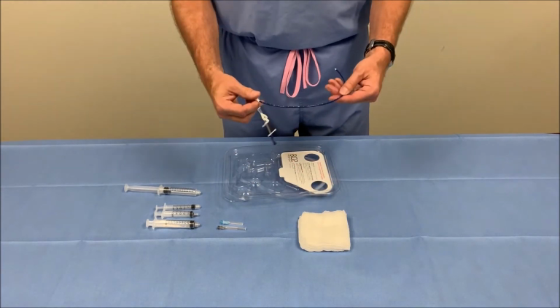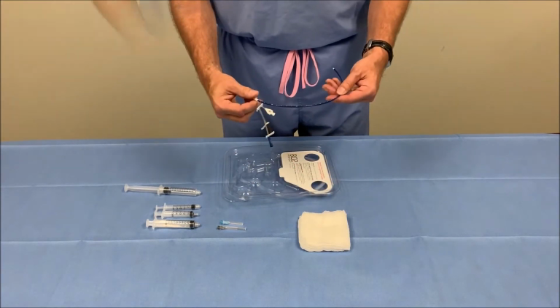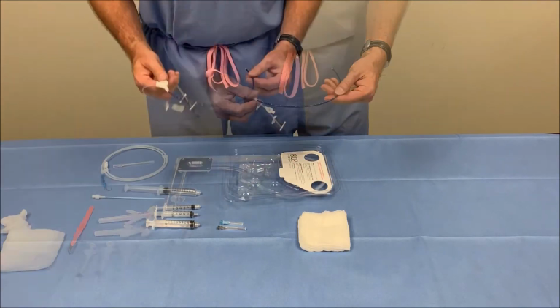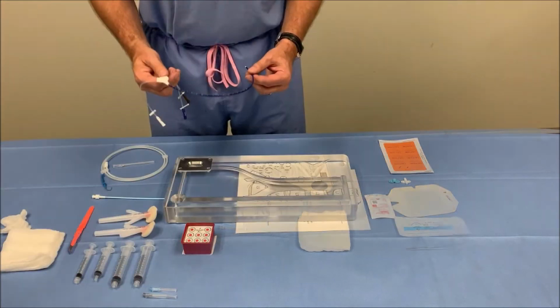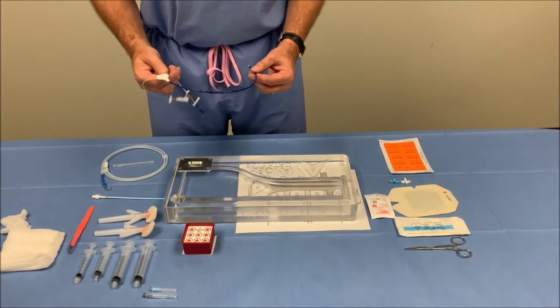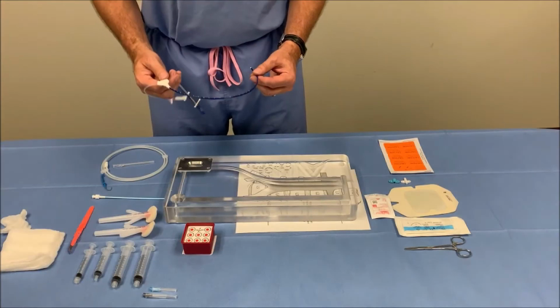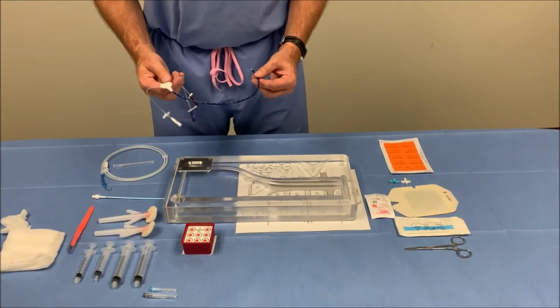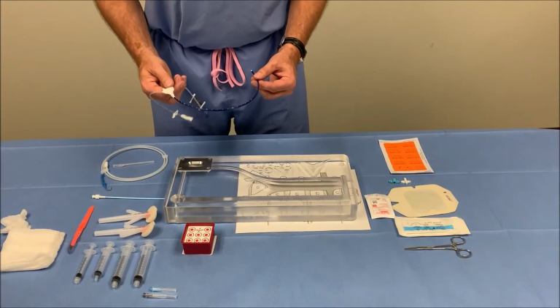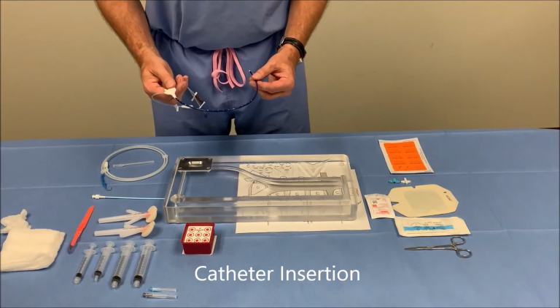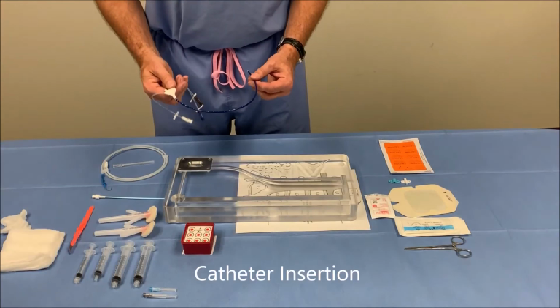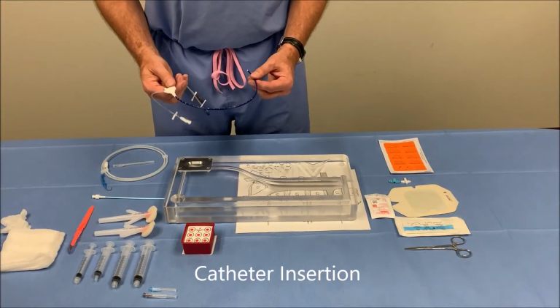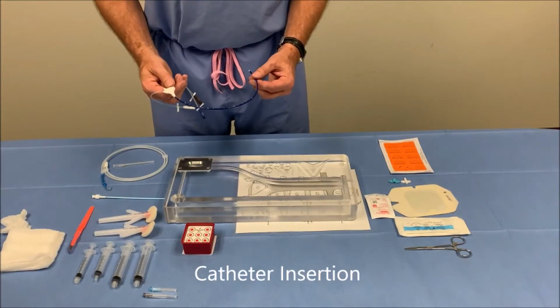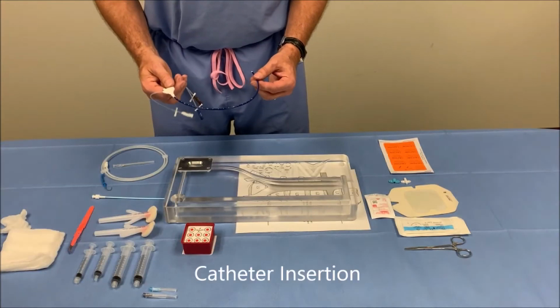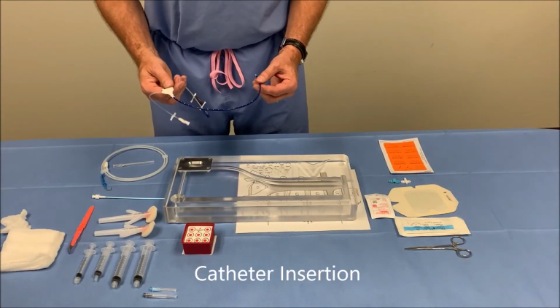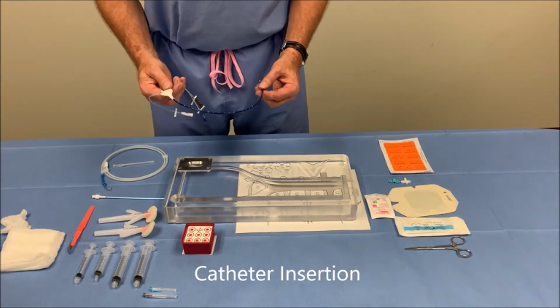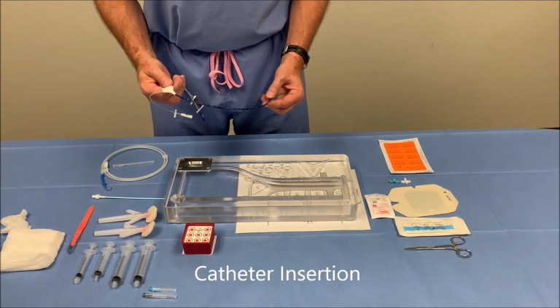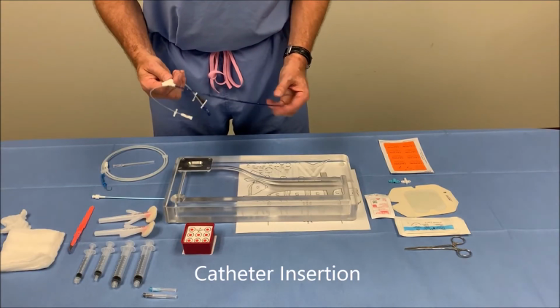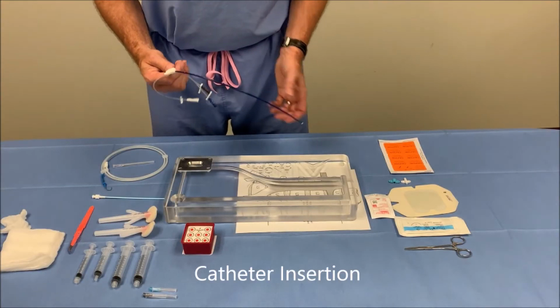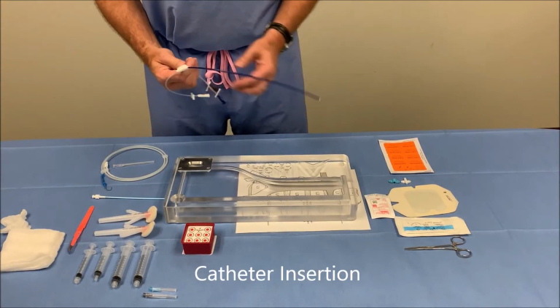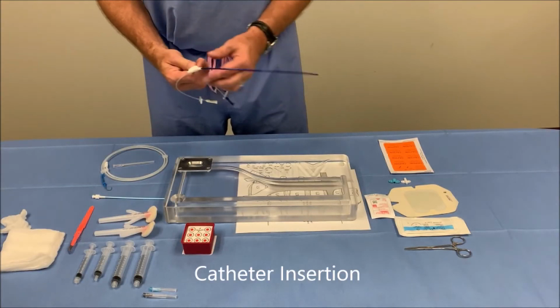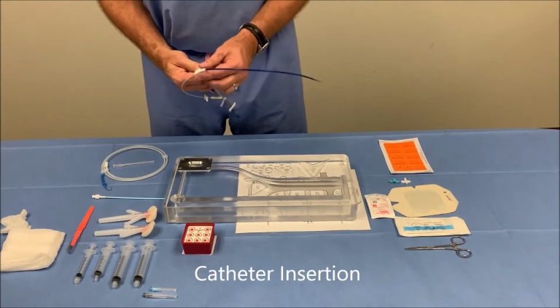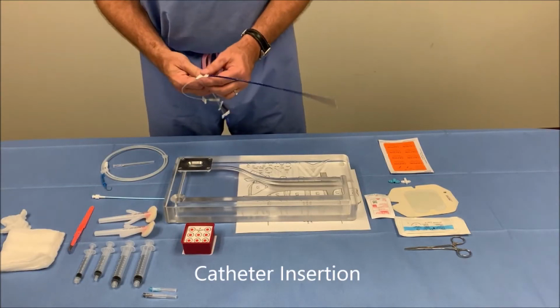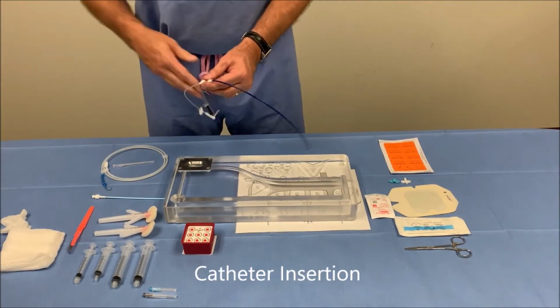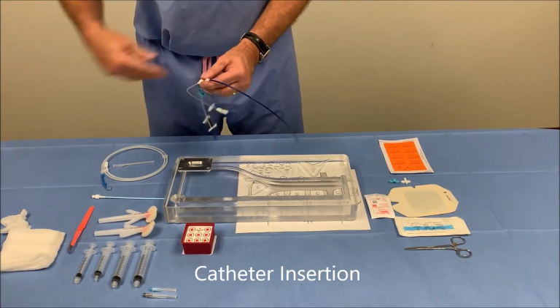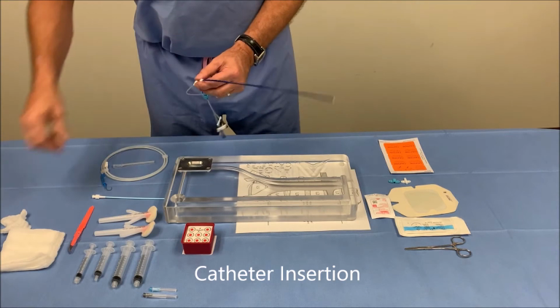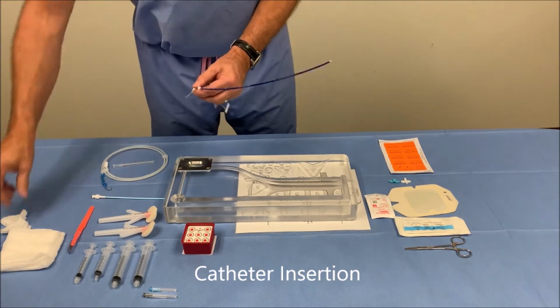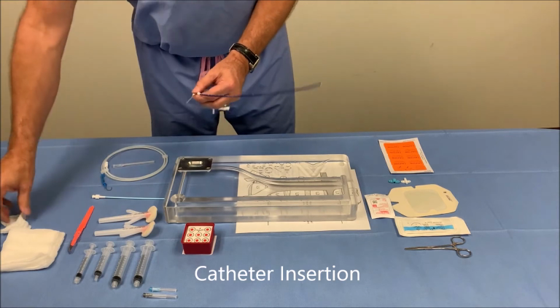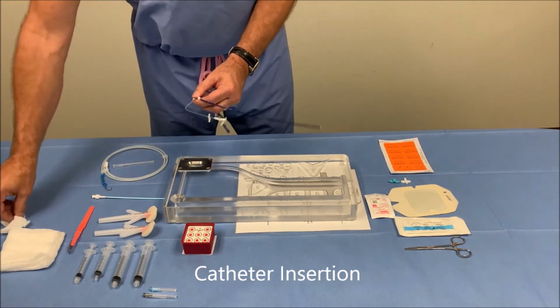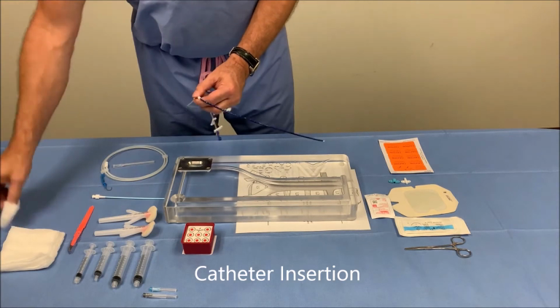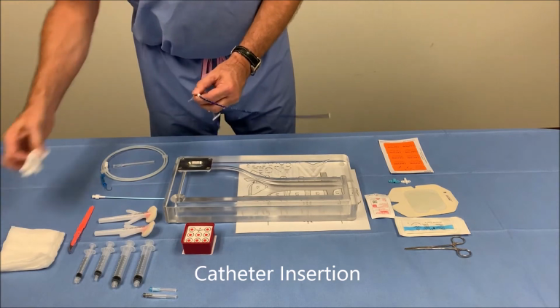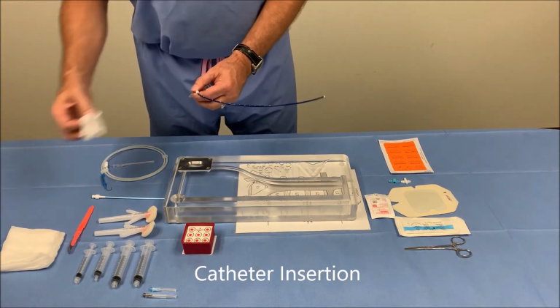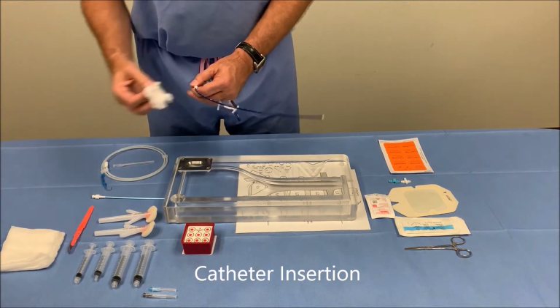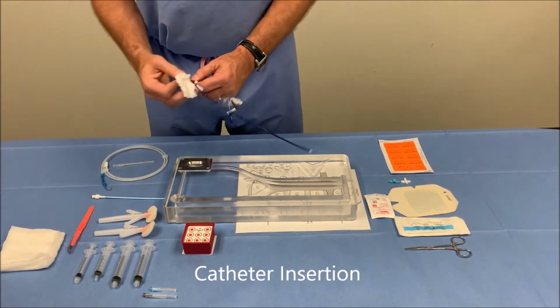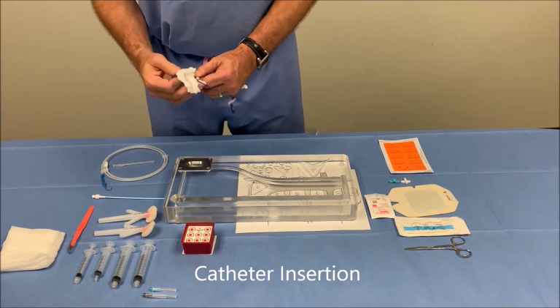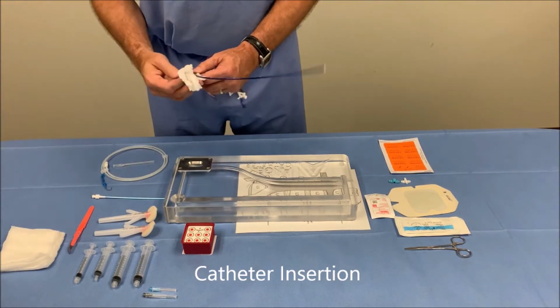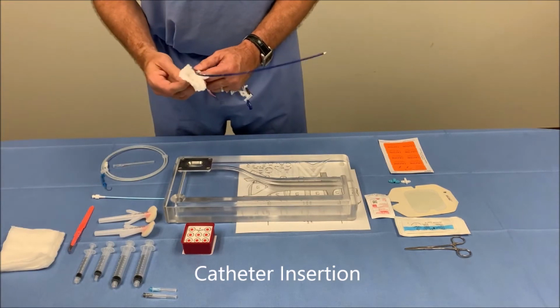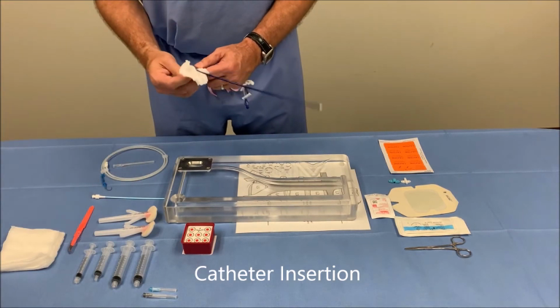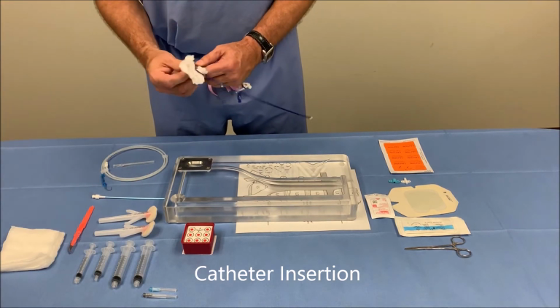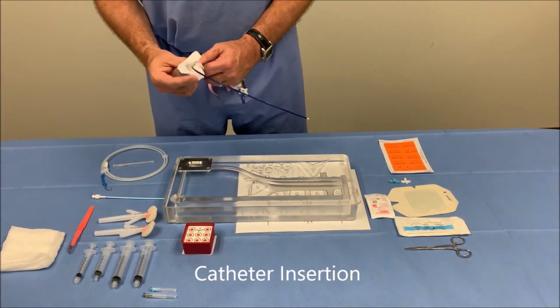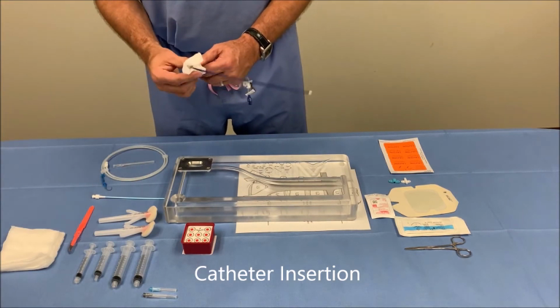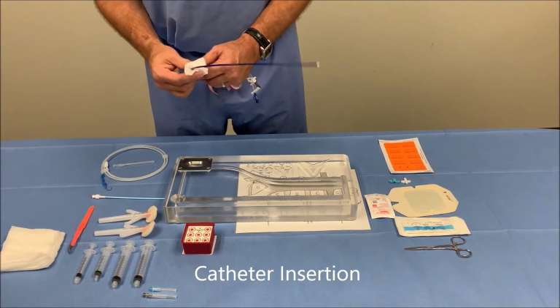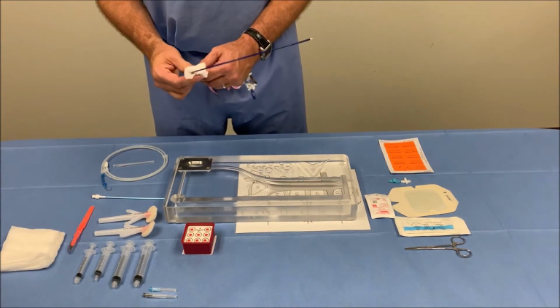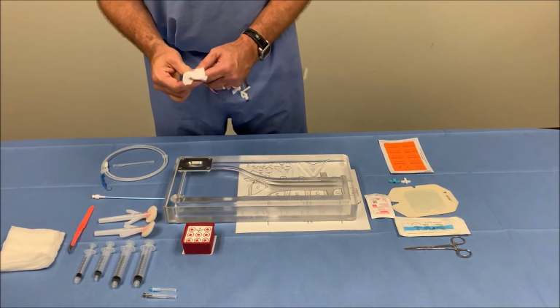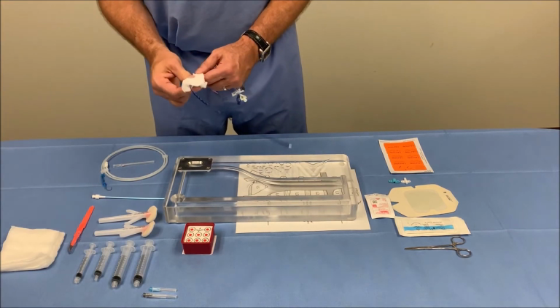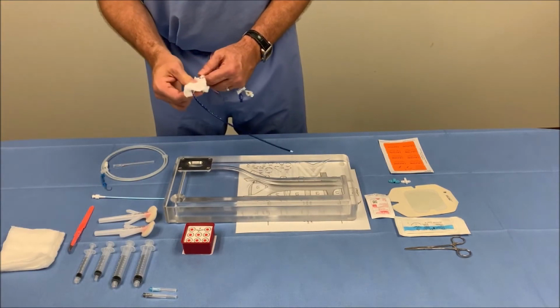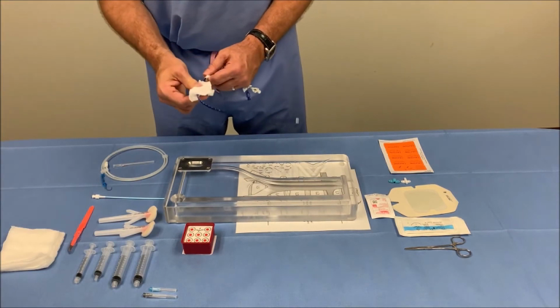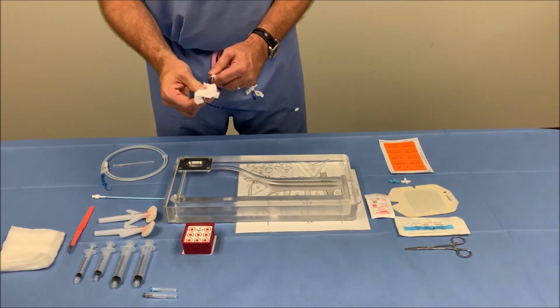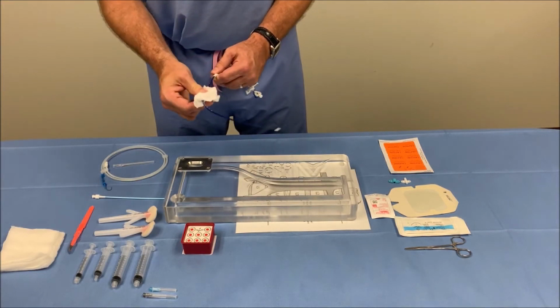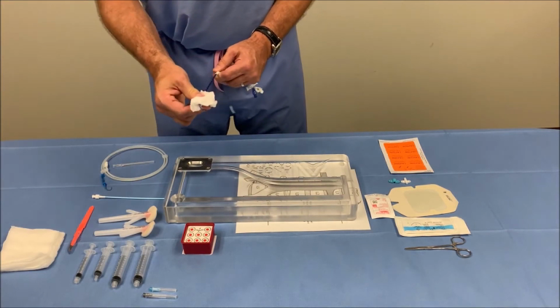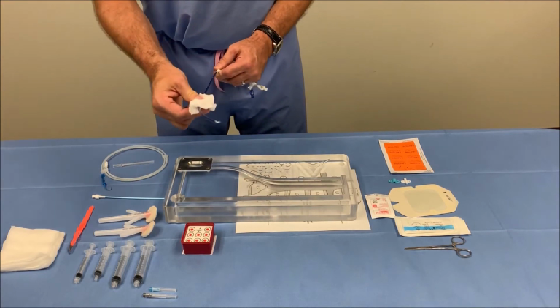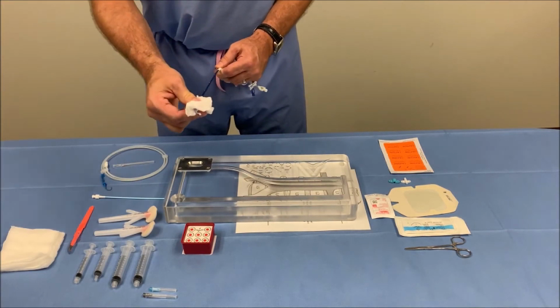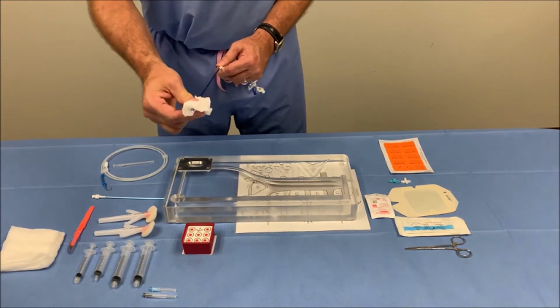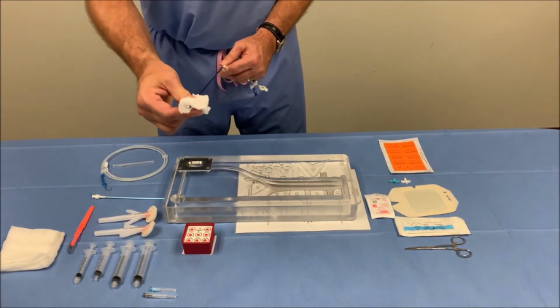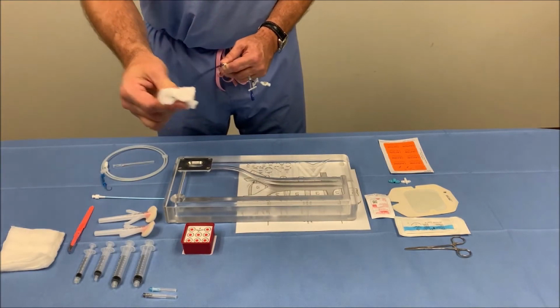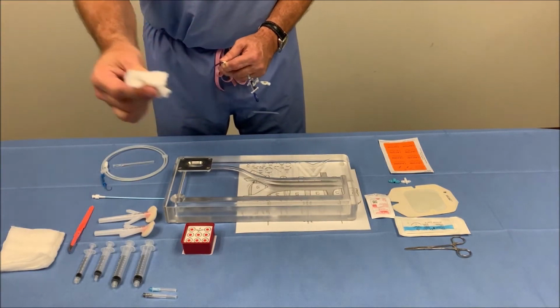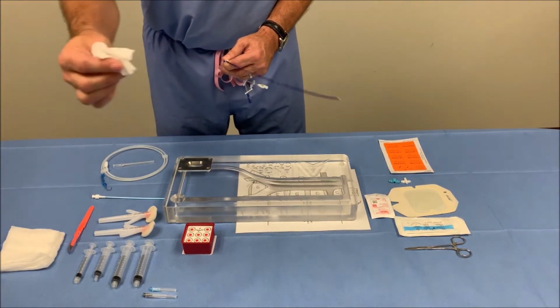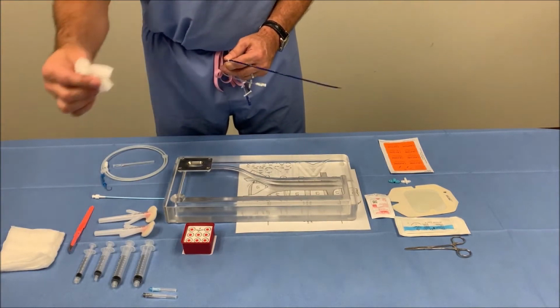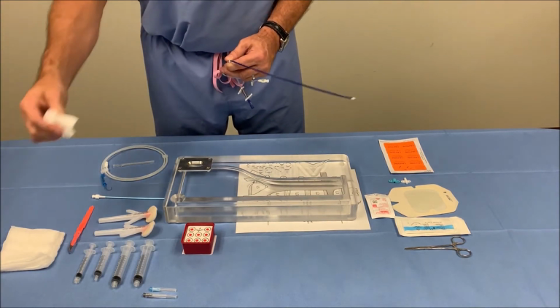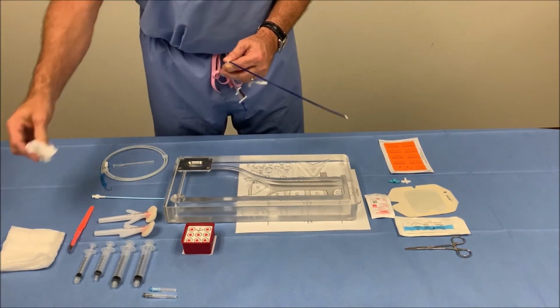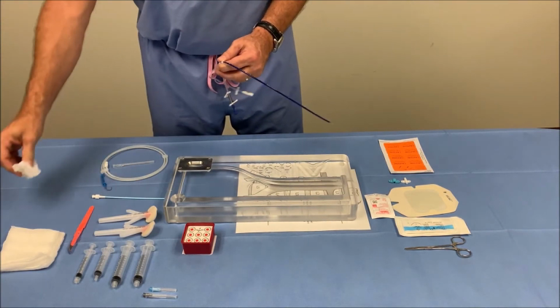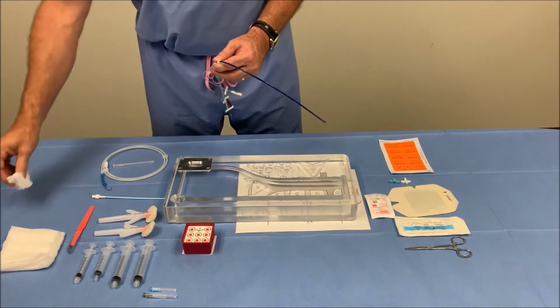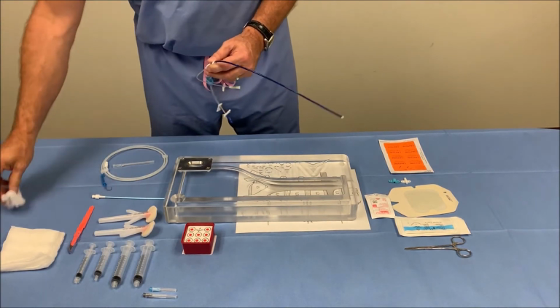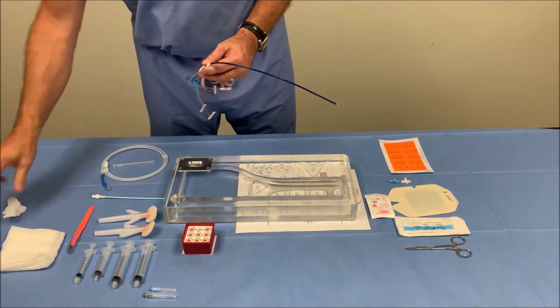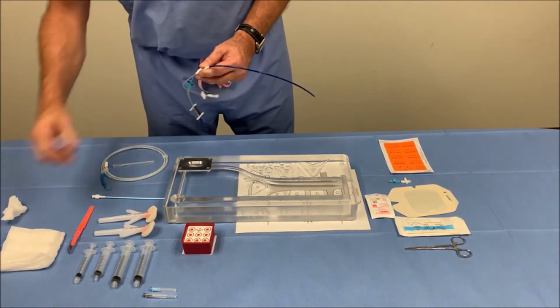Now we're ready to insert the Angel catheter. First, we want to activate the hydrophilic coating by taking sterile saline and wiping down the external part of the catheter.